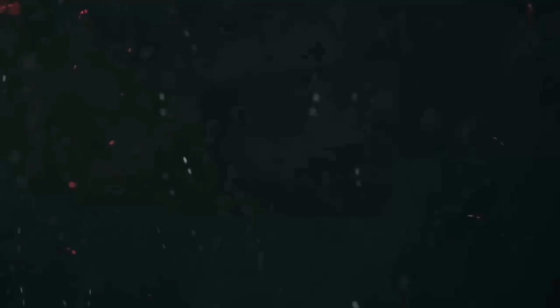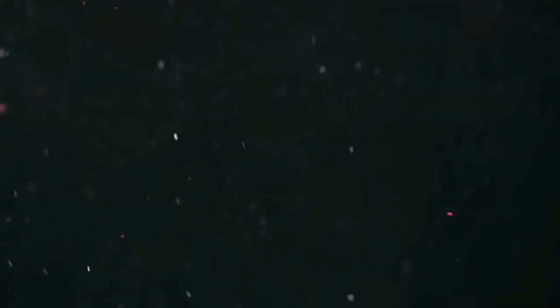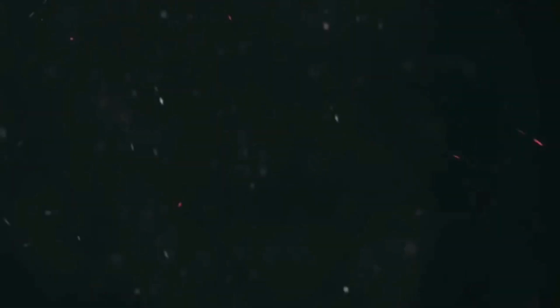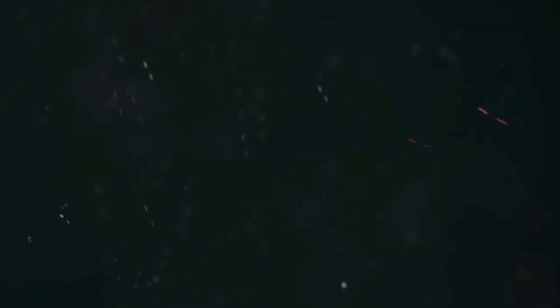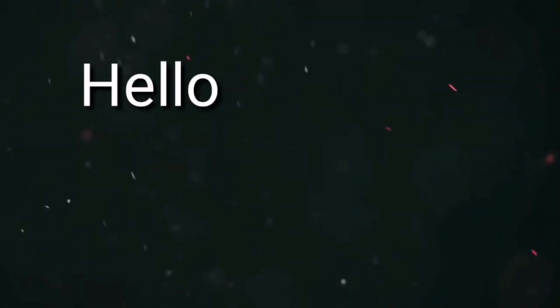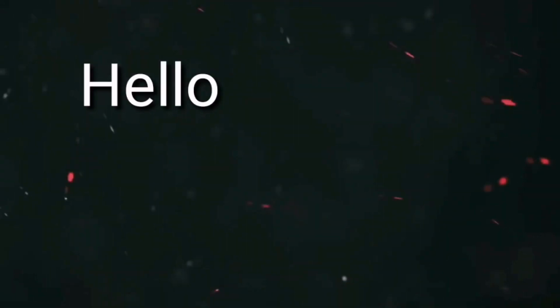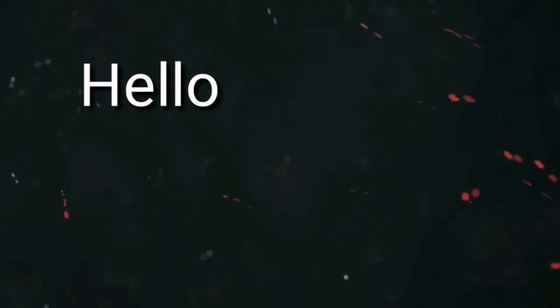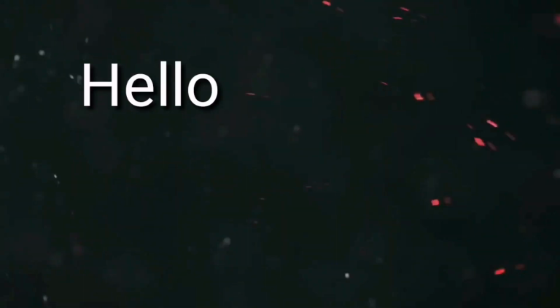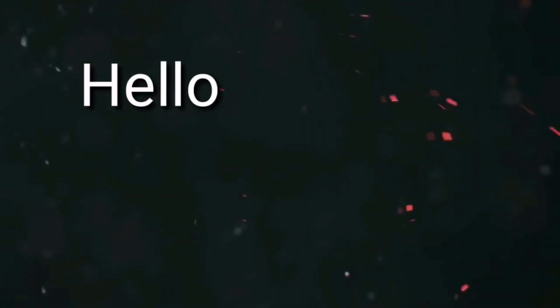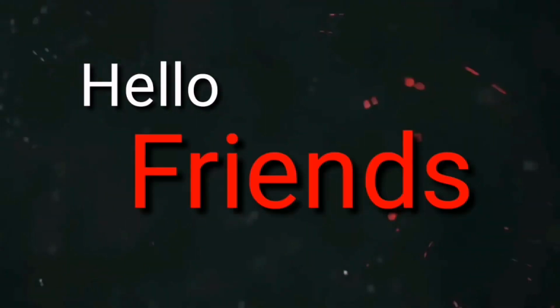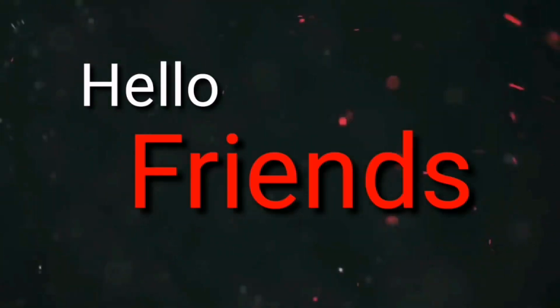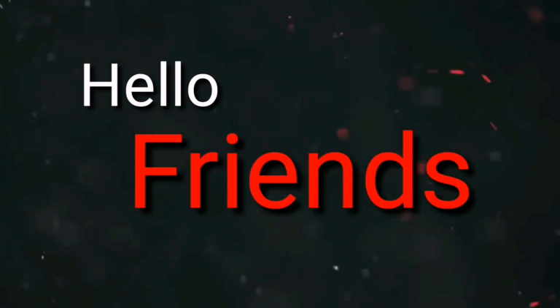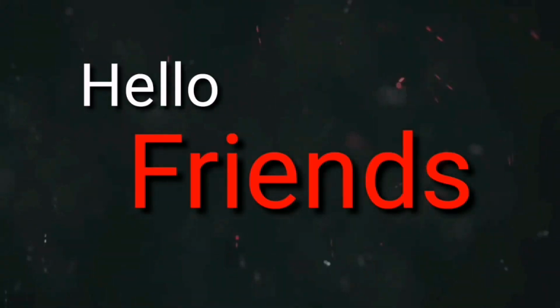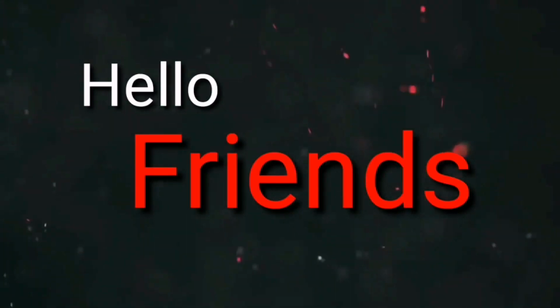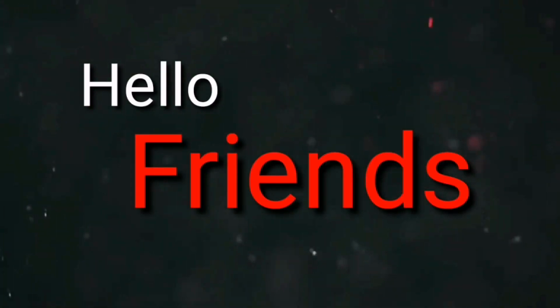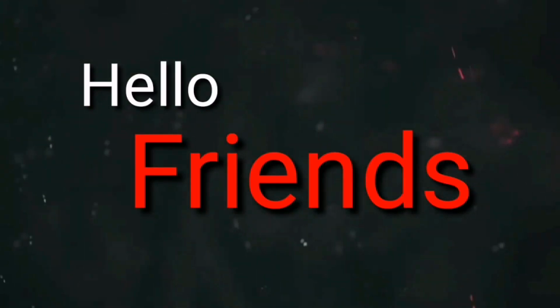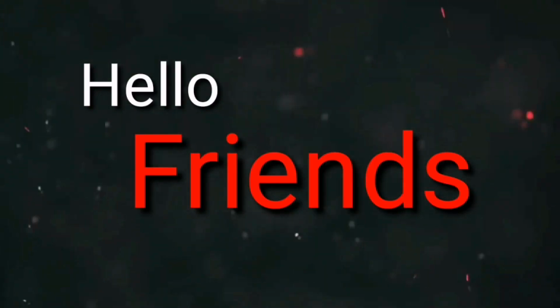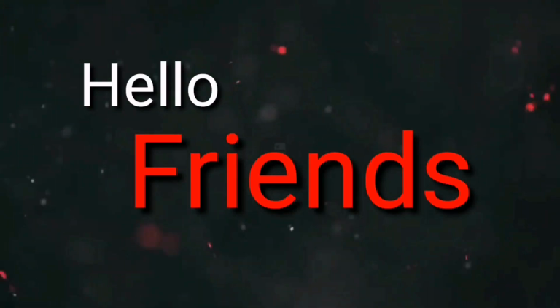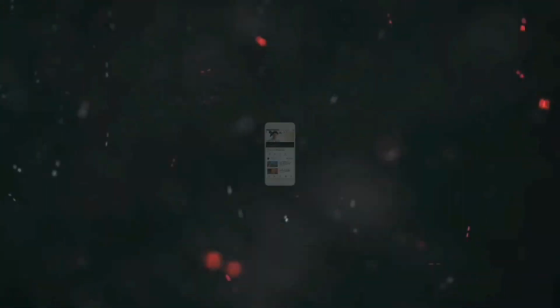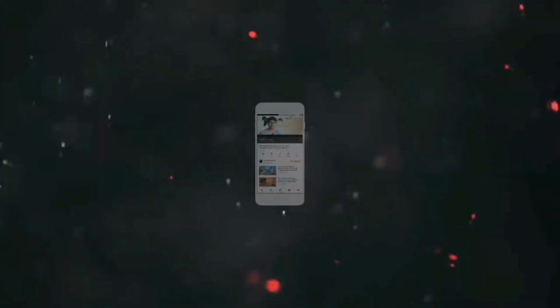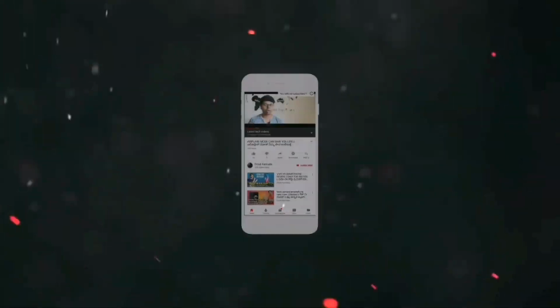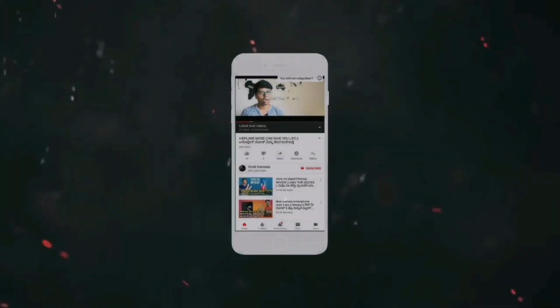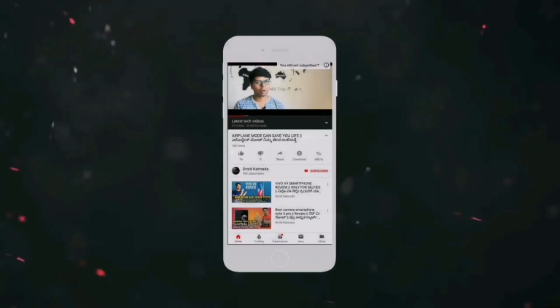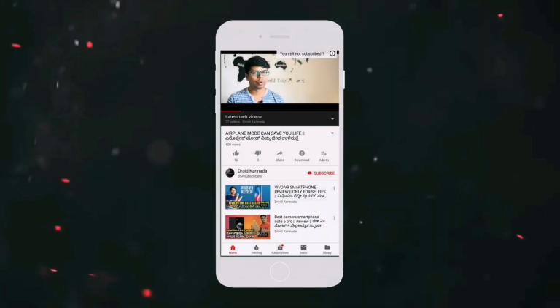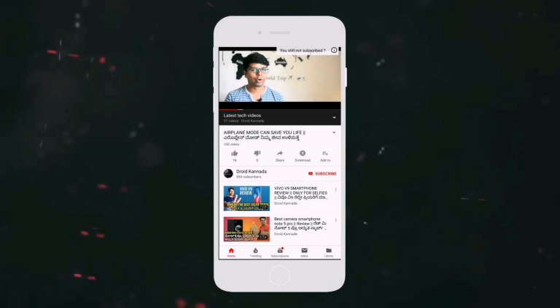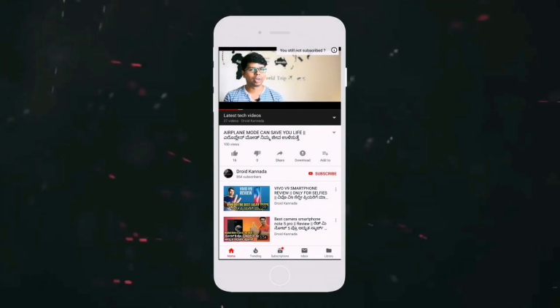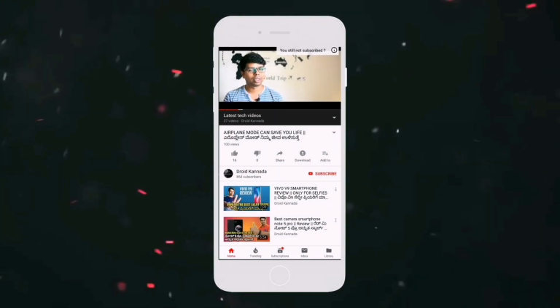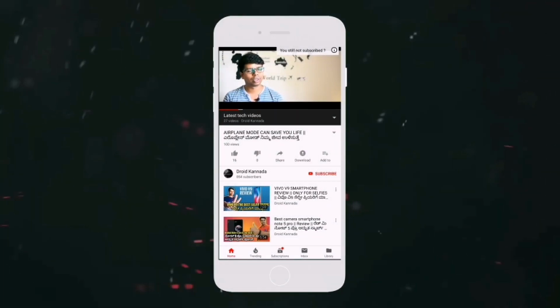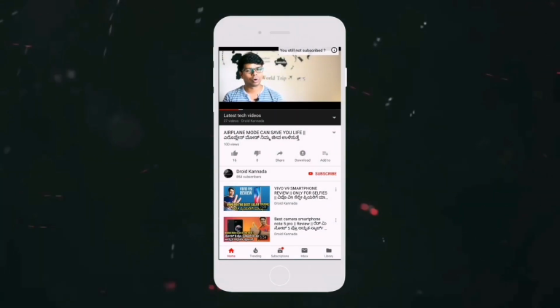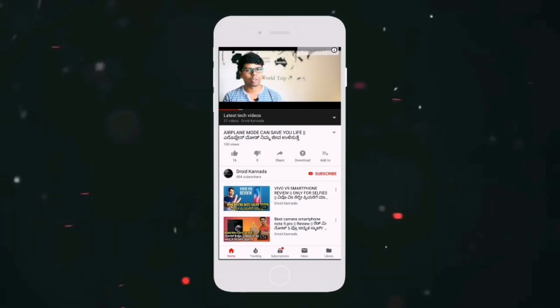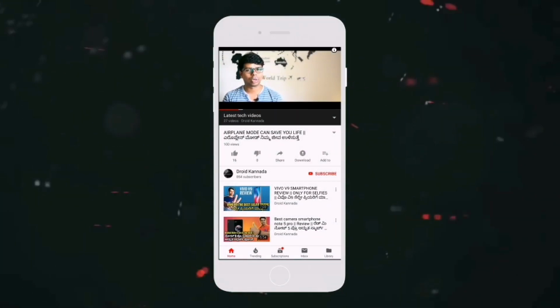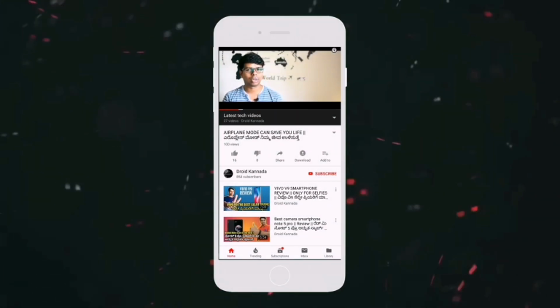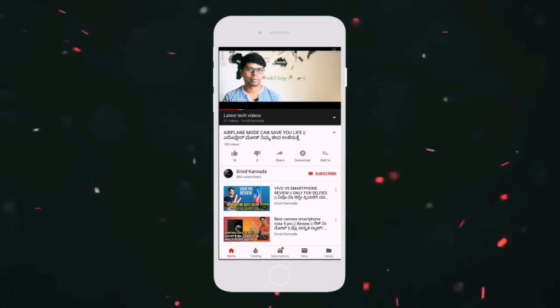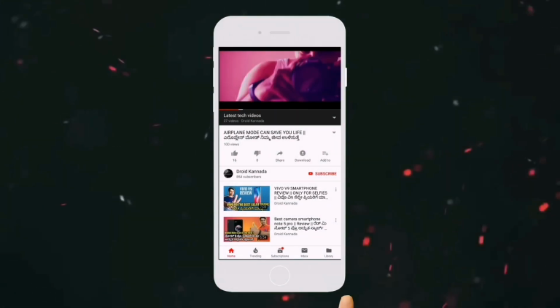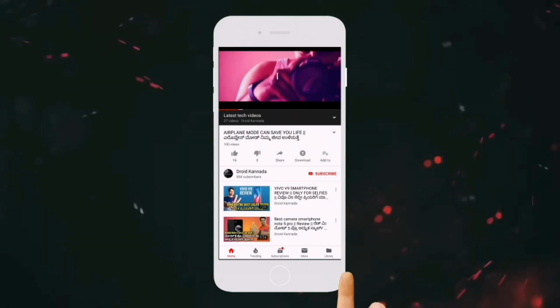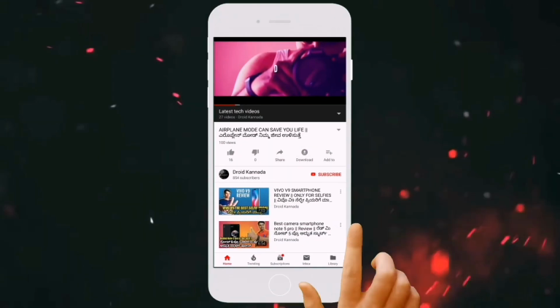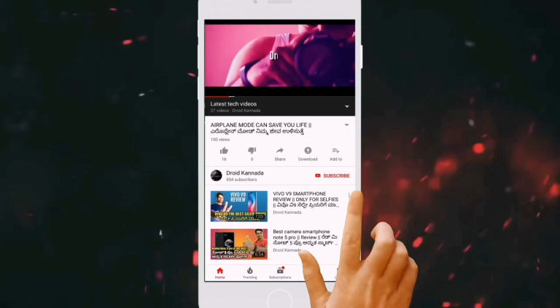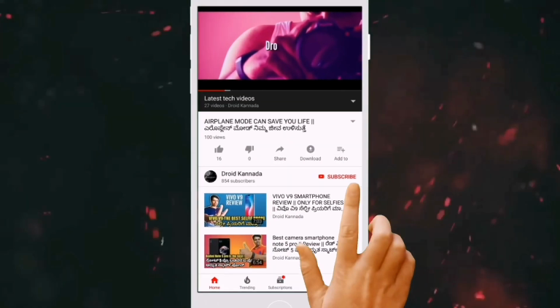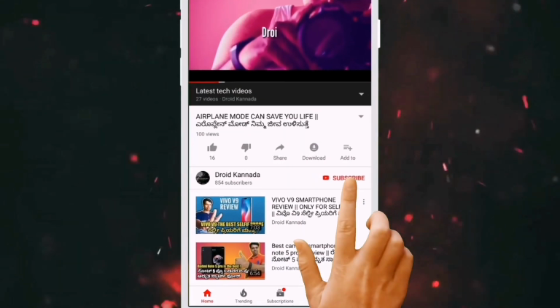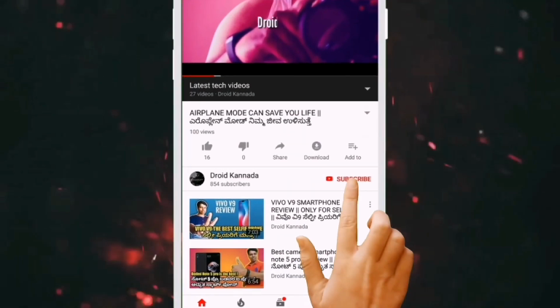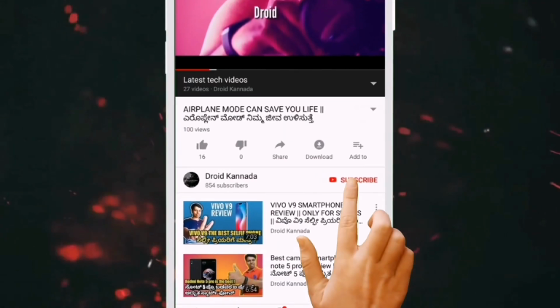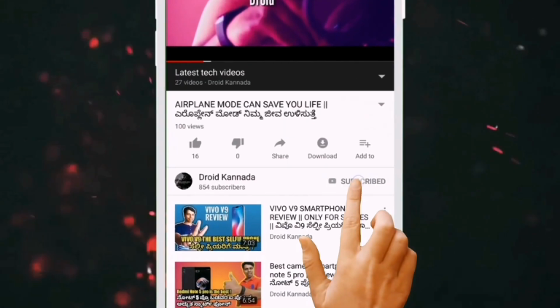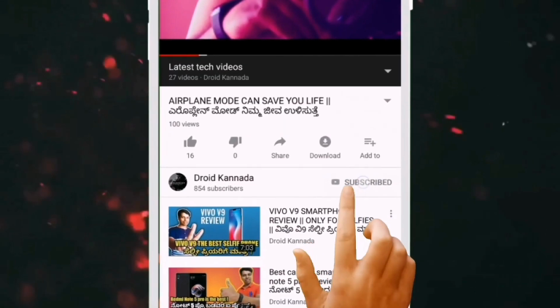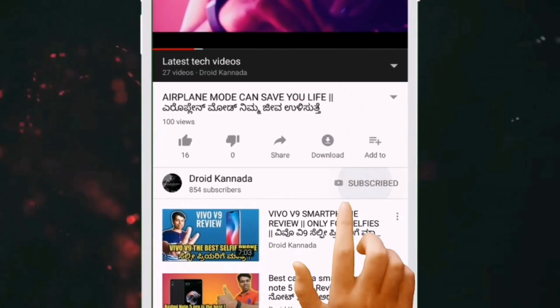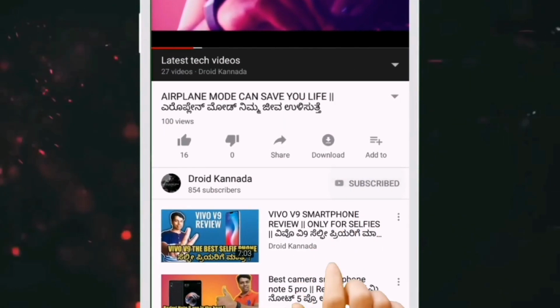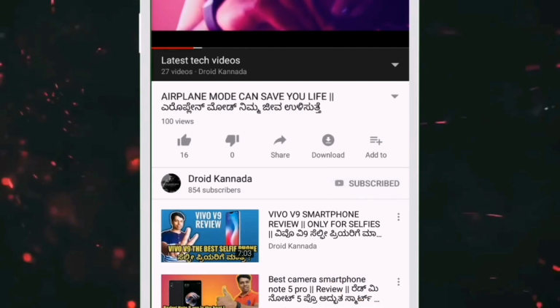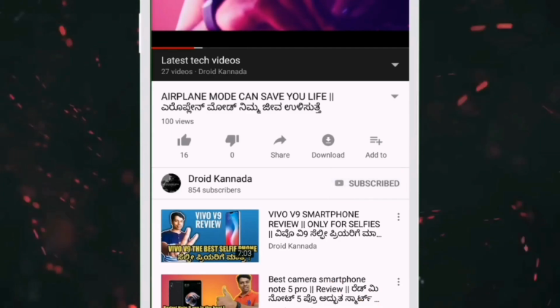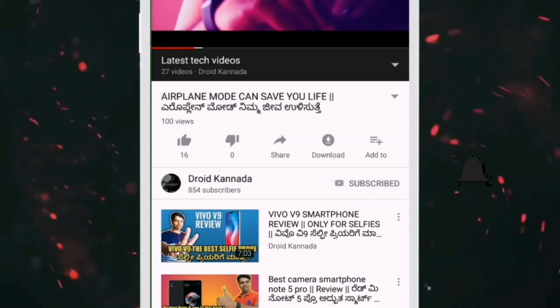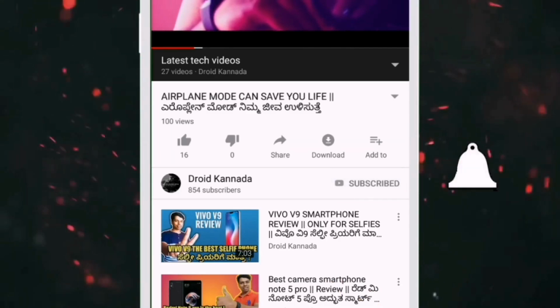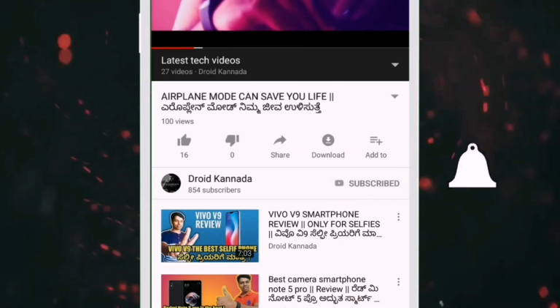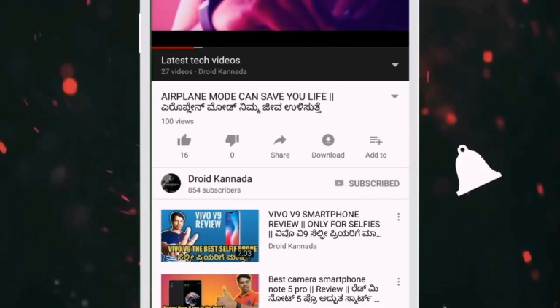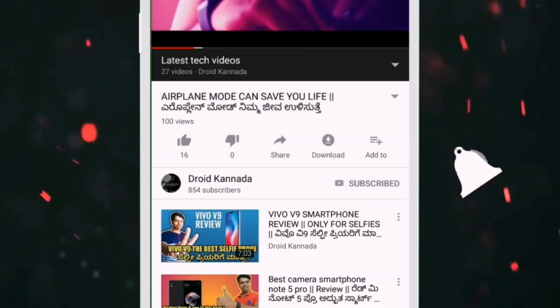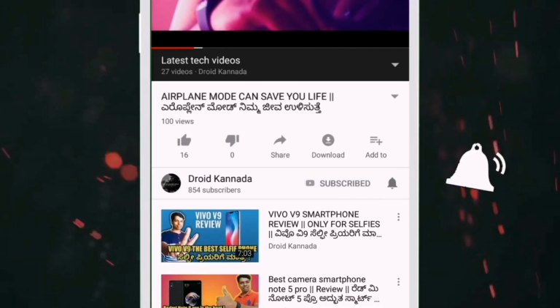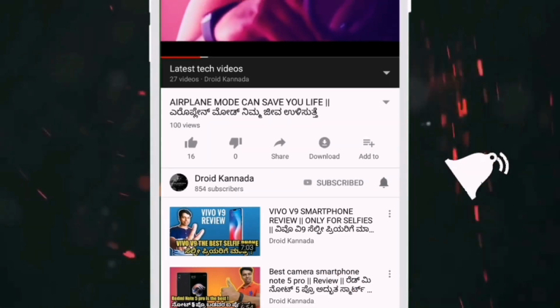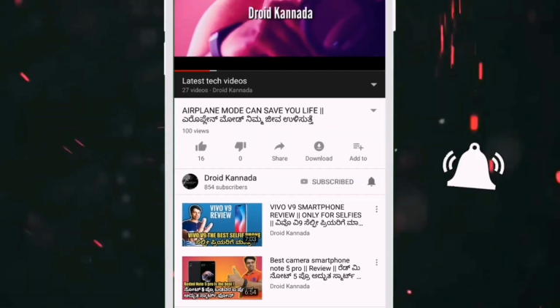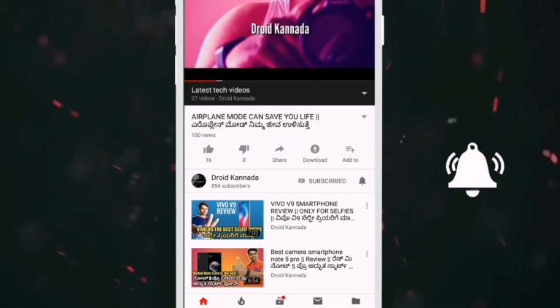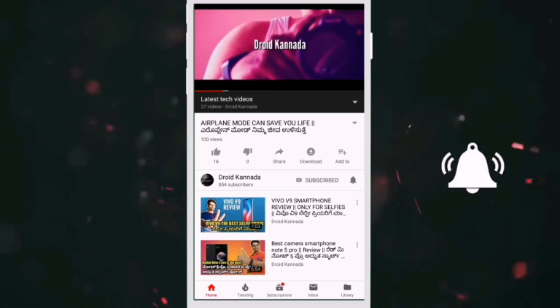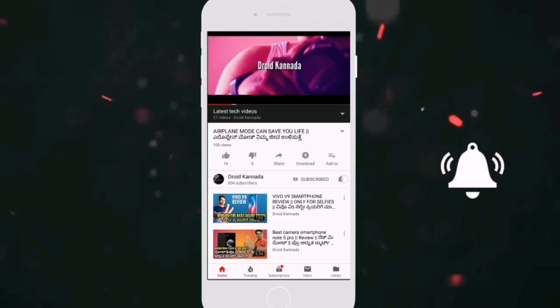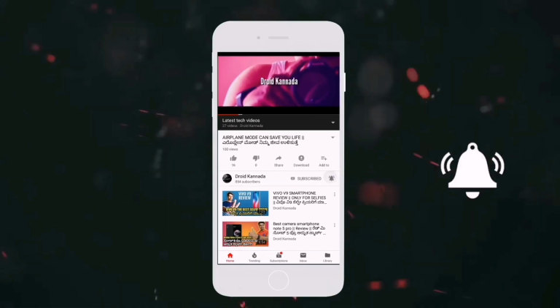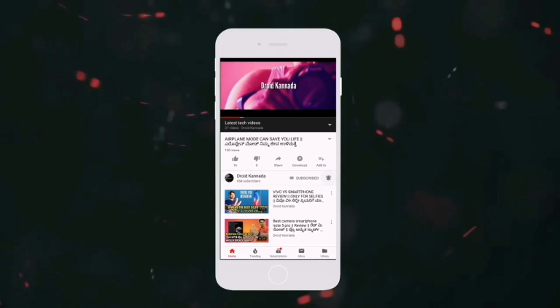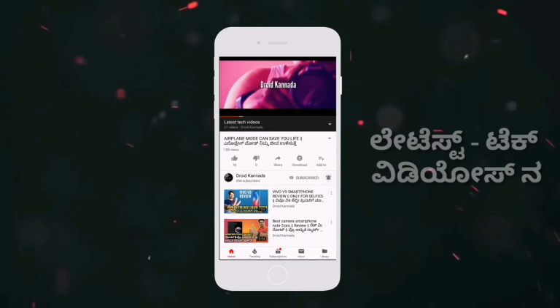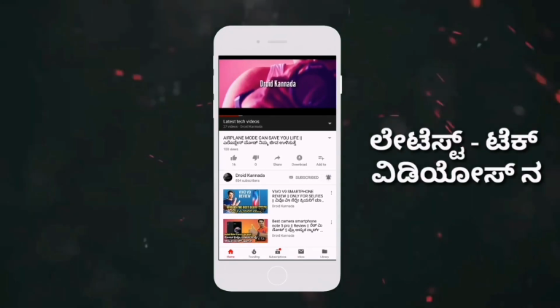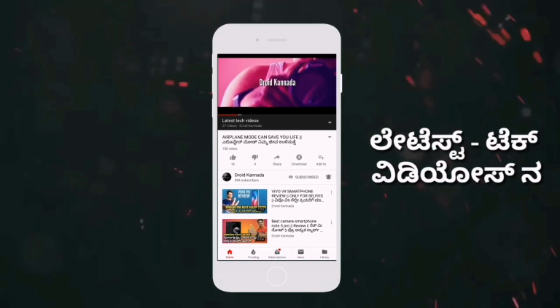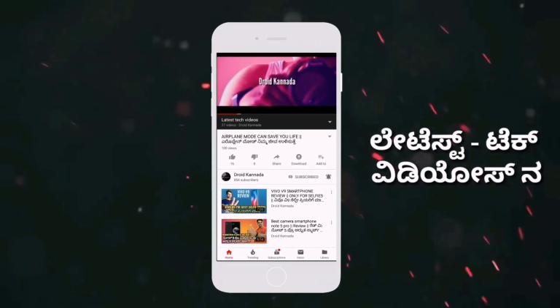Hello friends, welcome to my channel. Subscribe to my channel and press the bell.